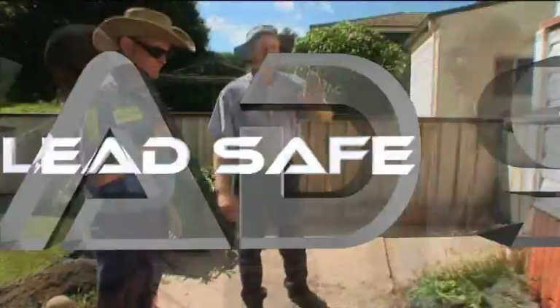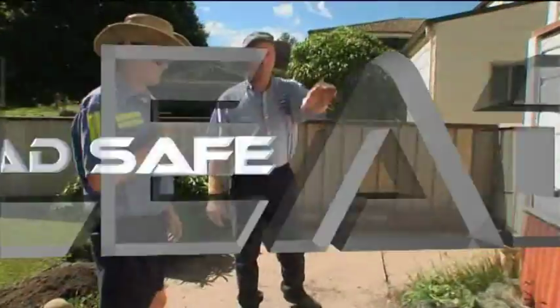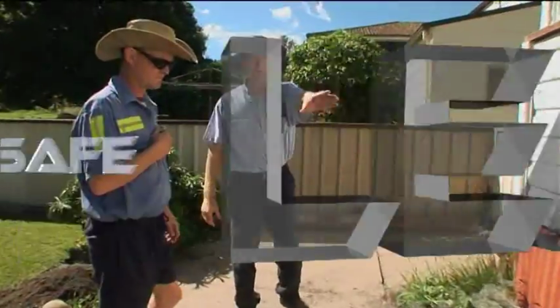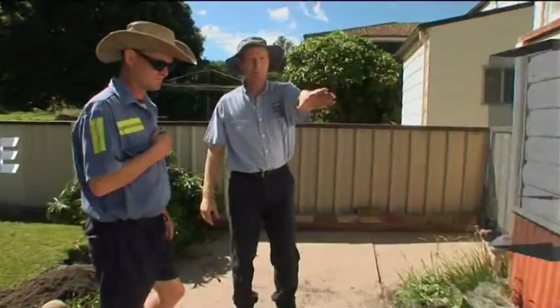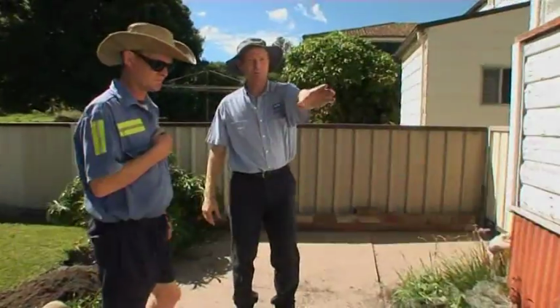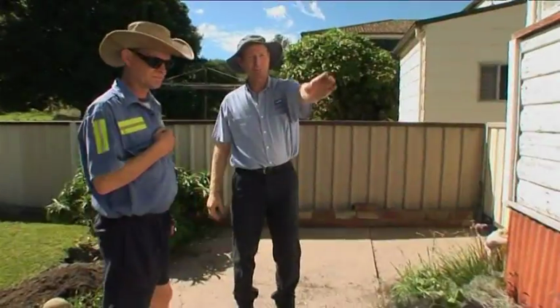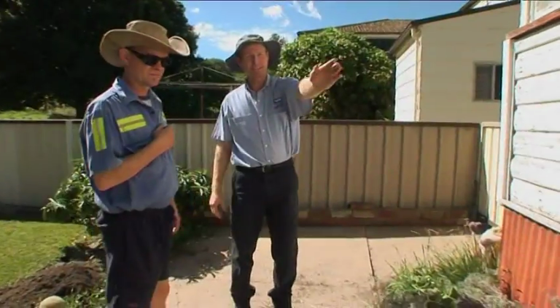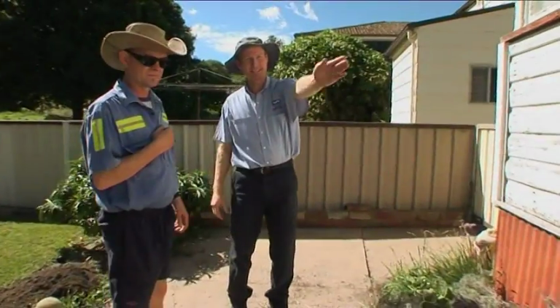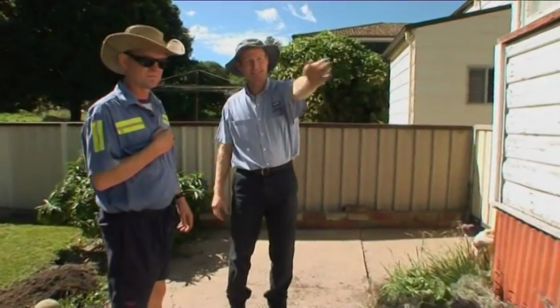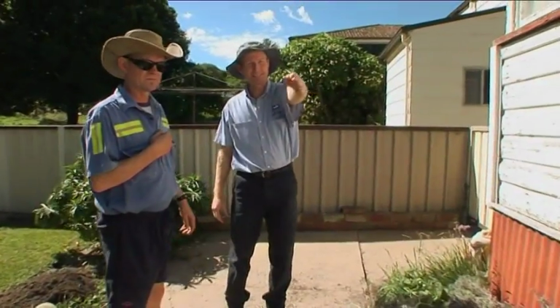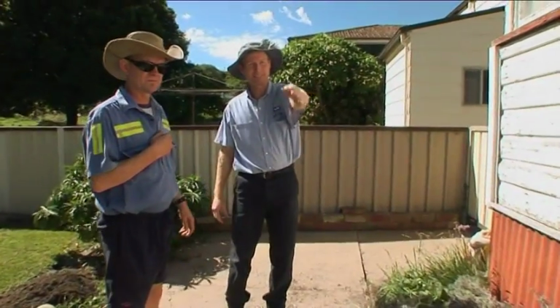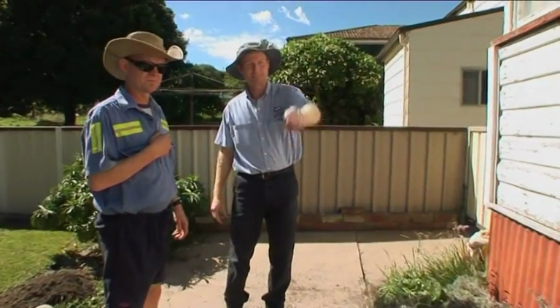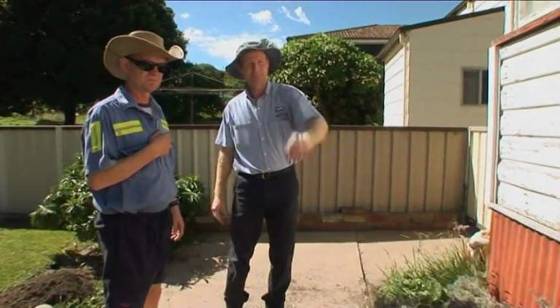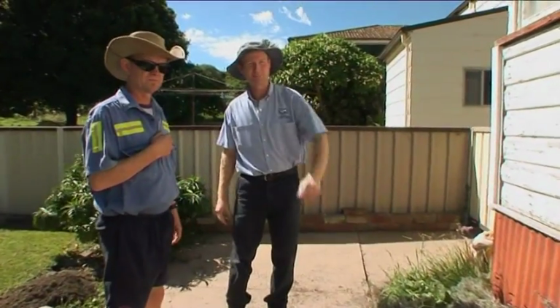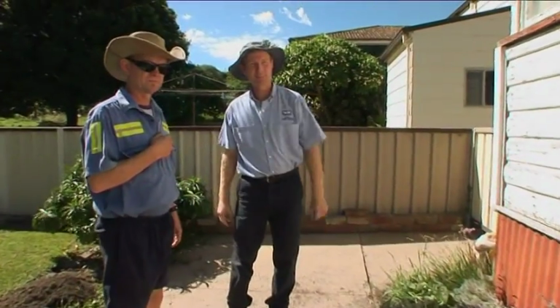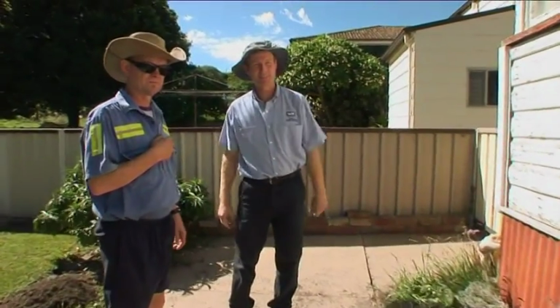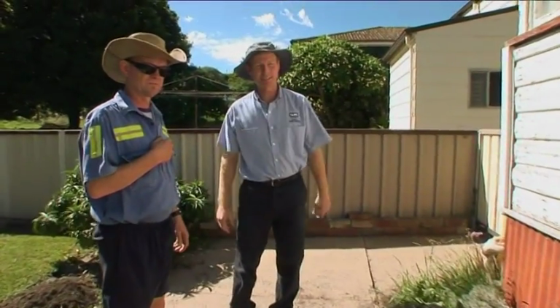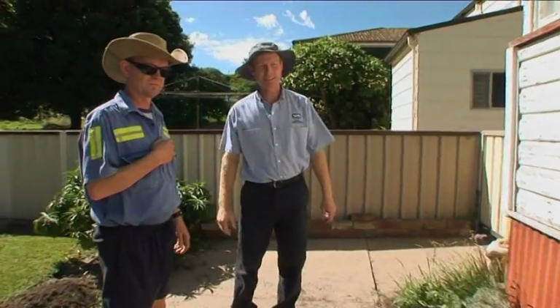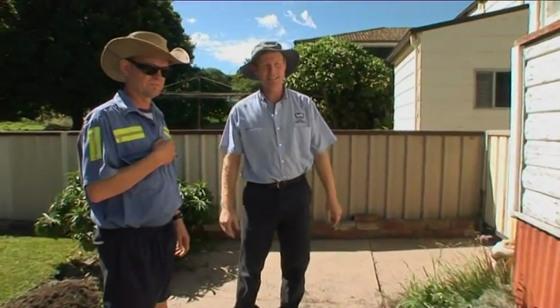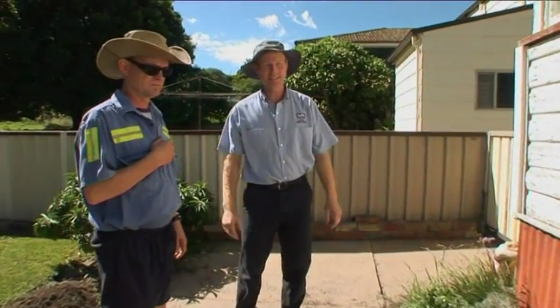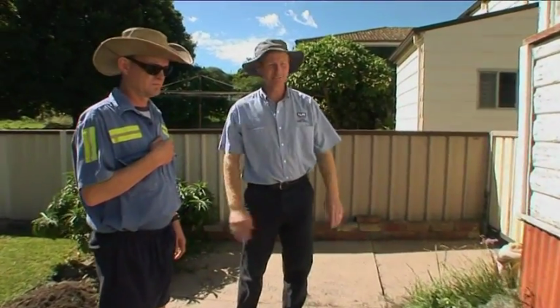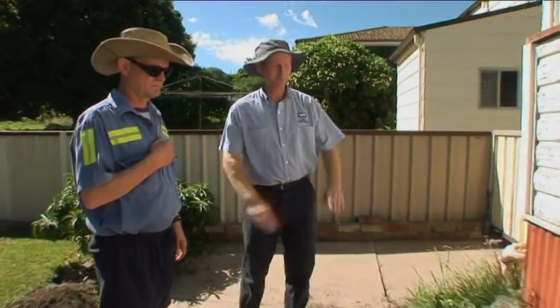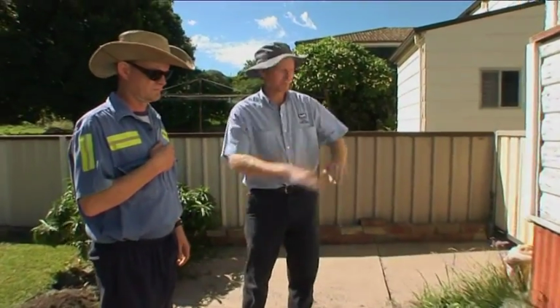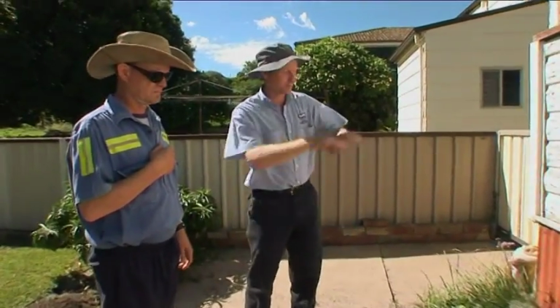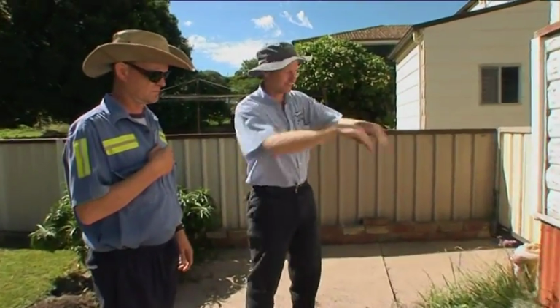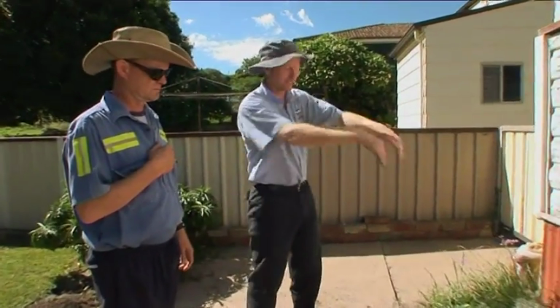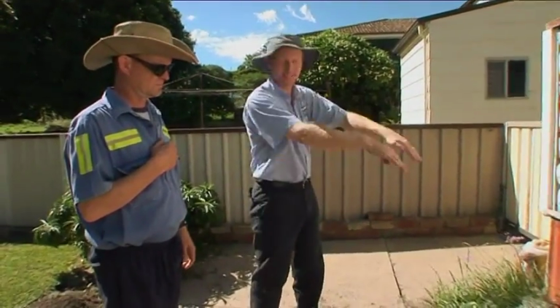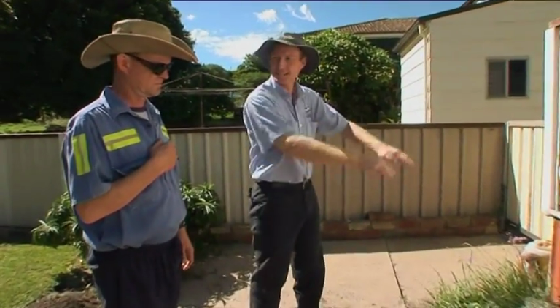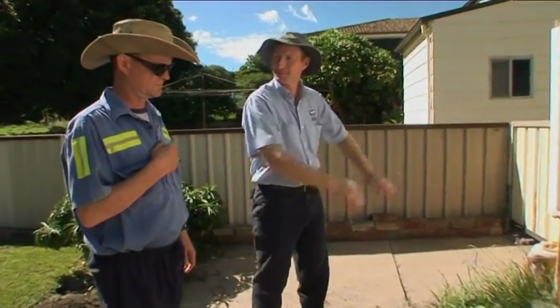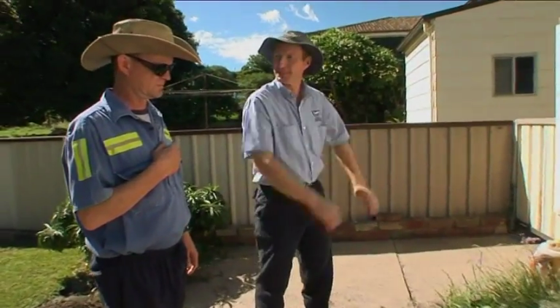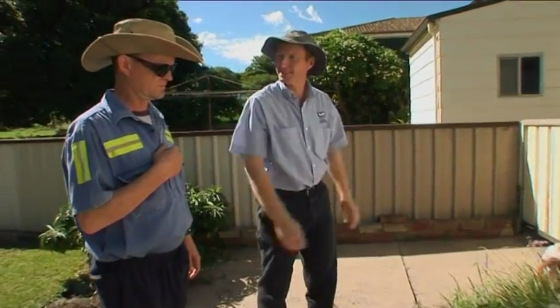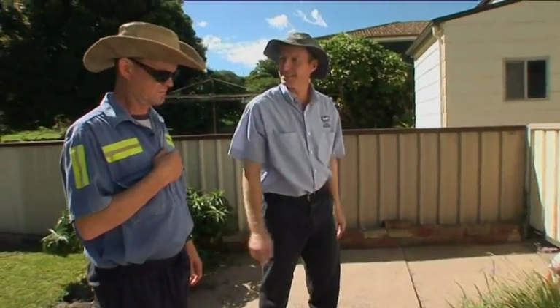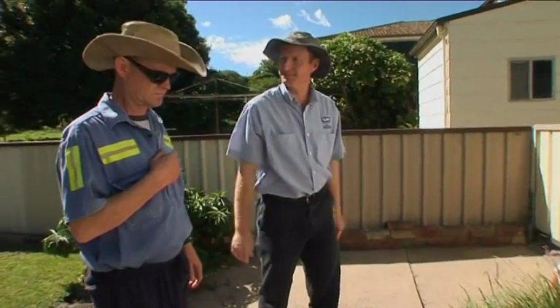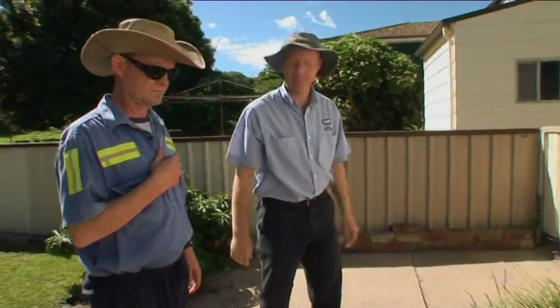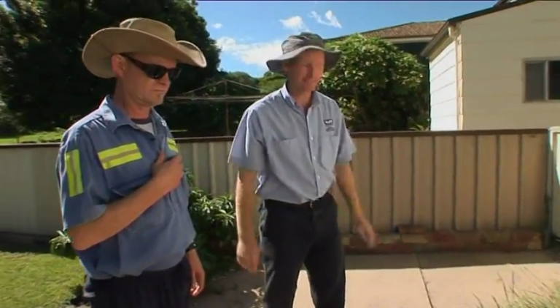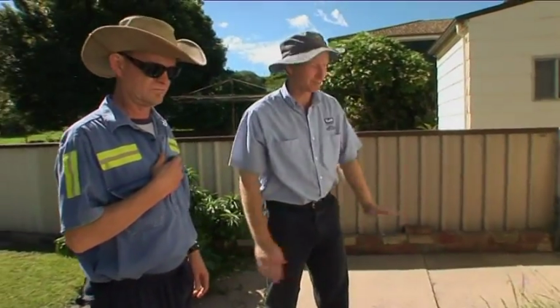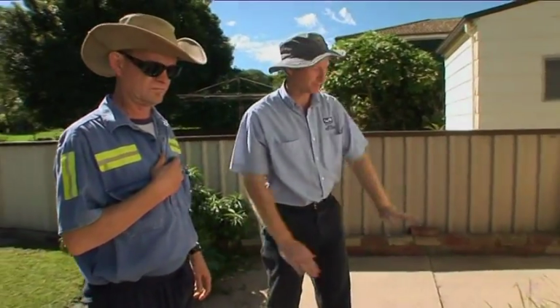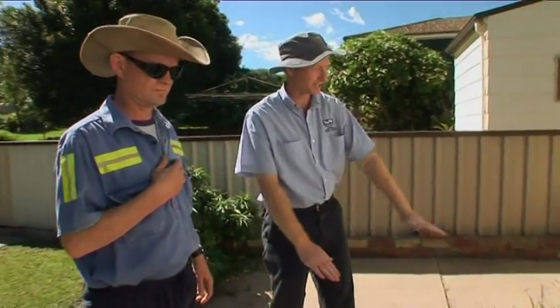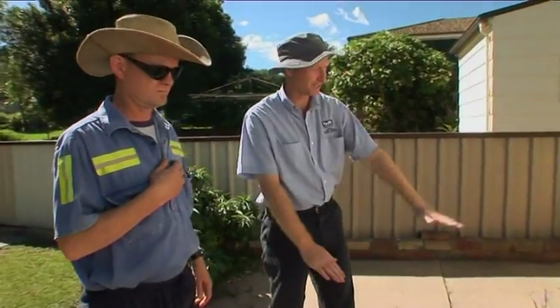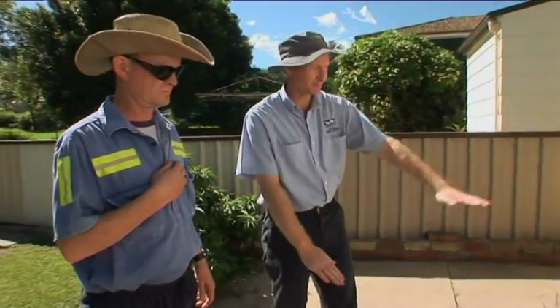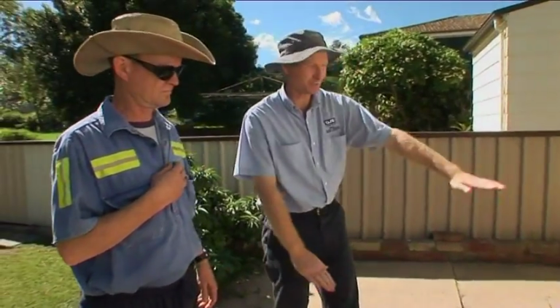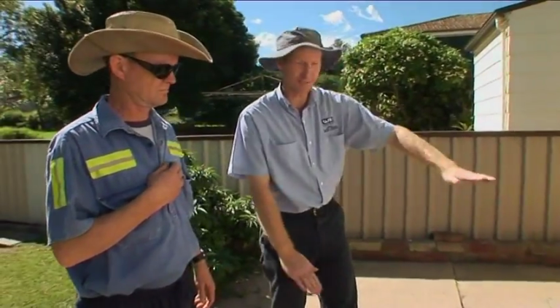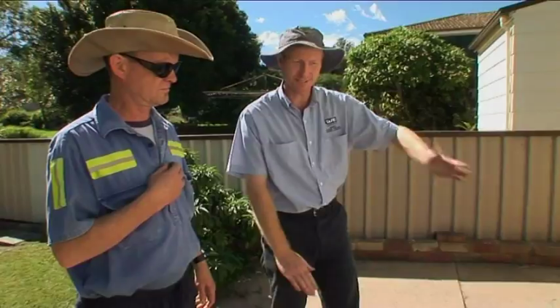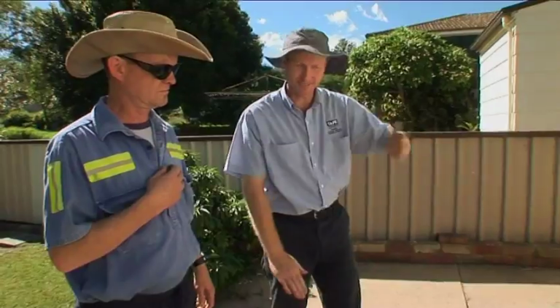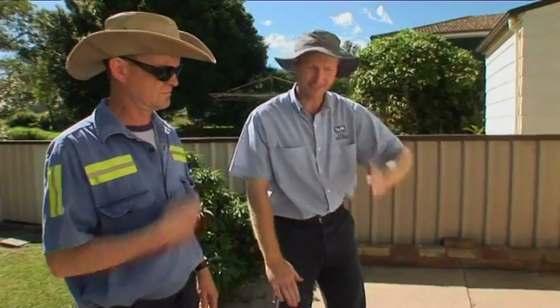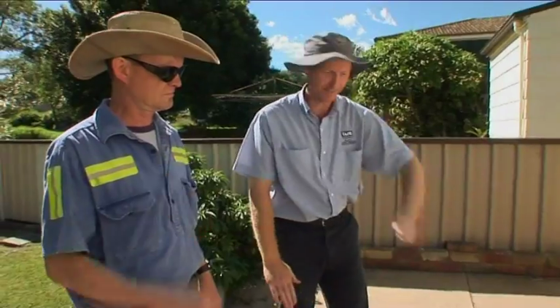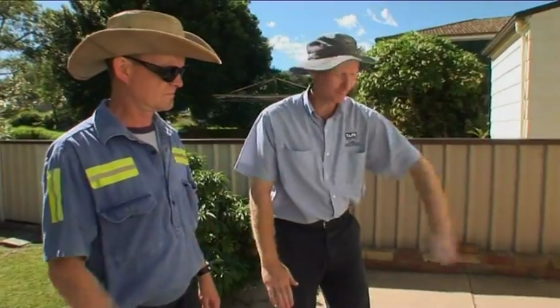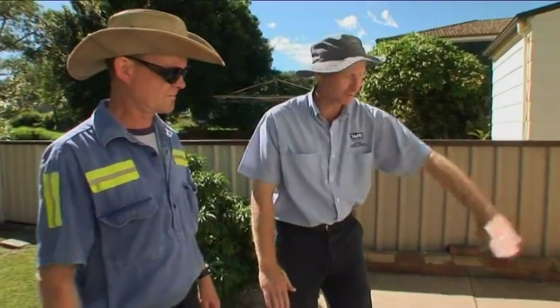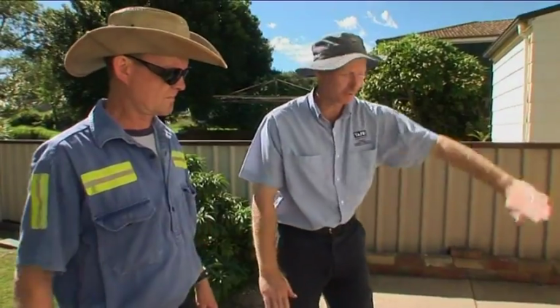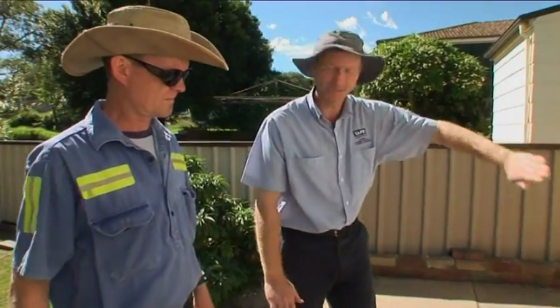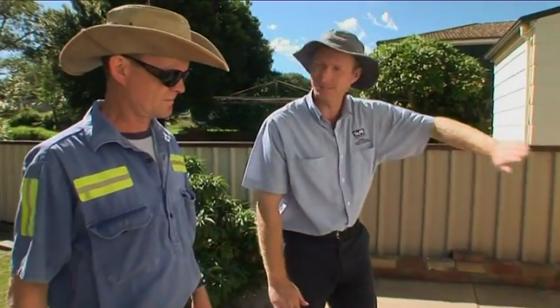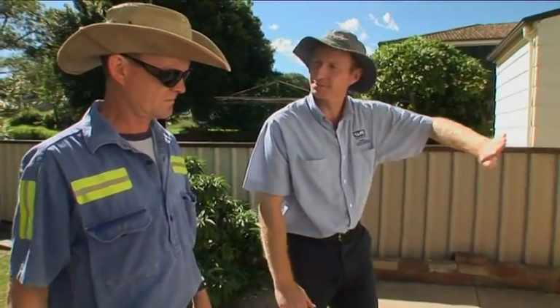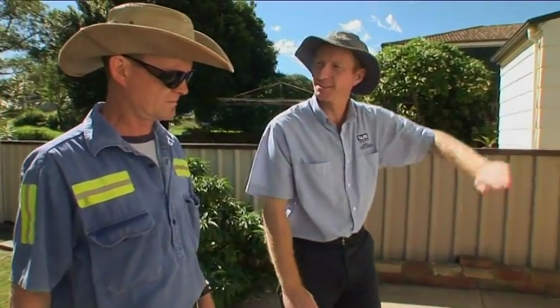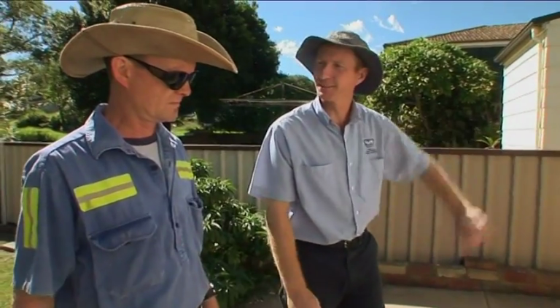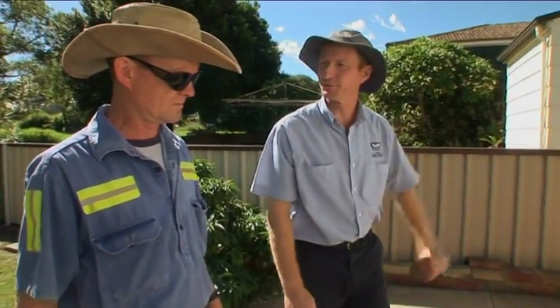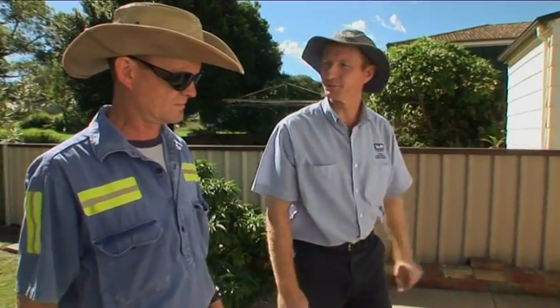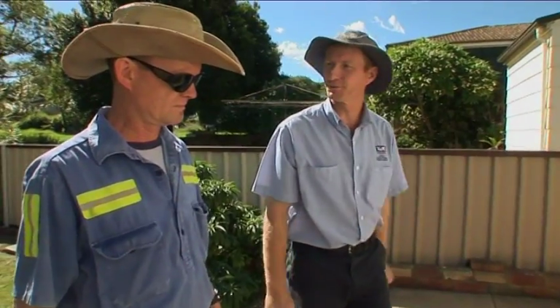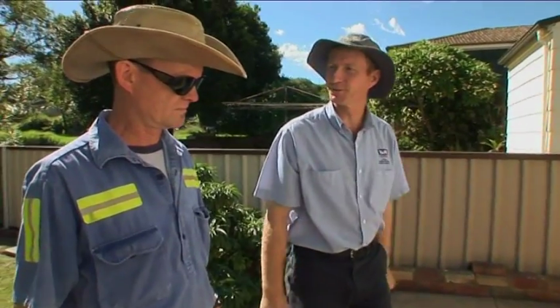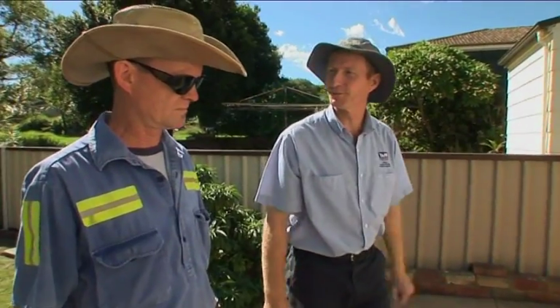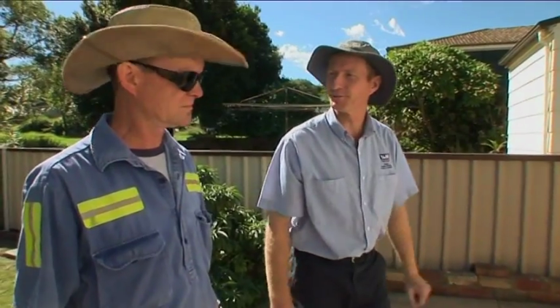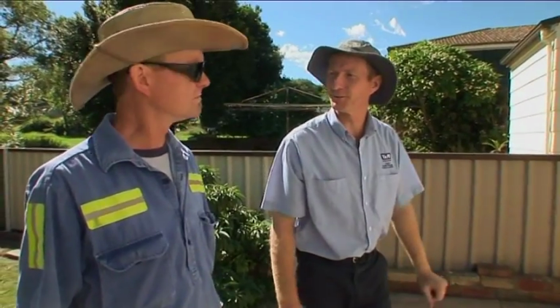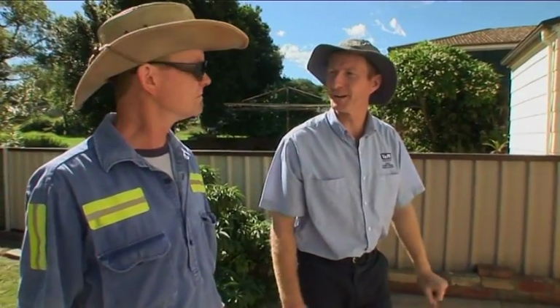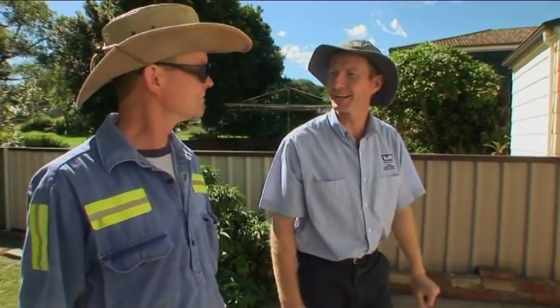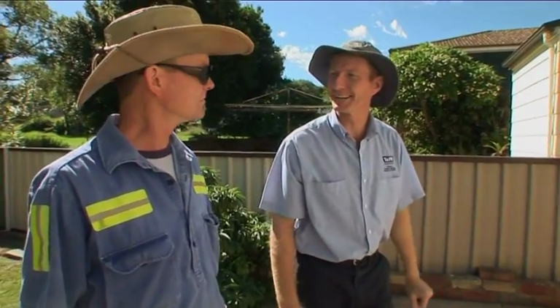First of all, we'll lay down the stakes so we've got a containment area, and then we'll tape these sheets in so we've got a nice little curve at the back.